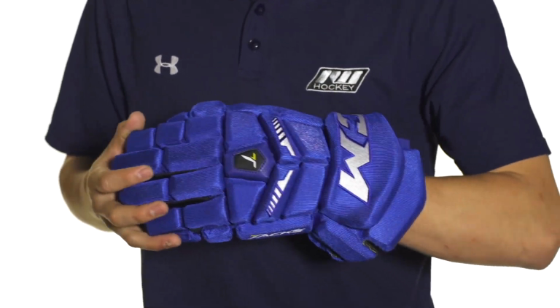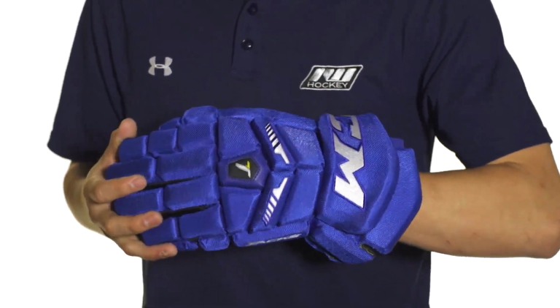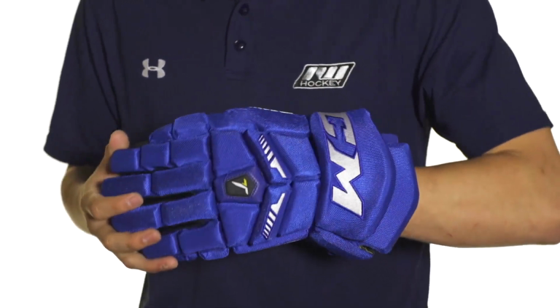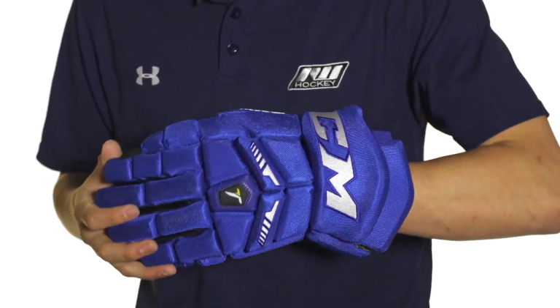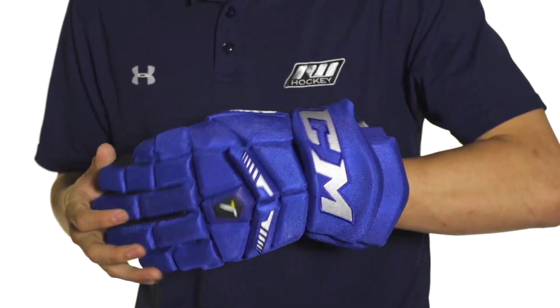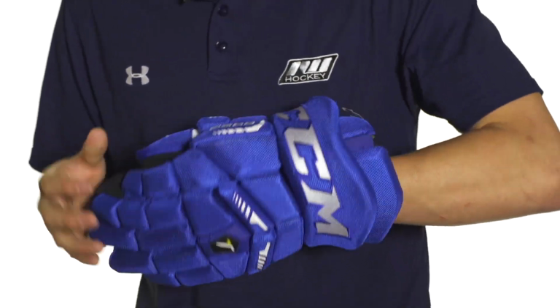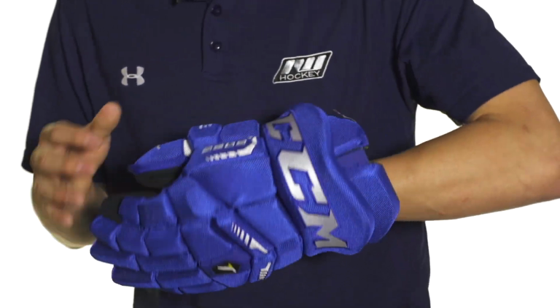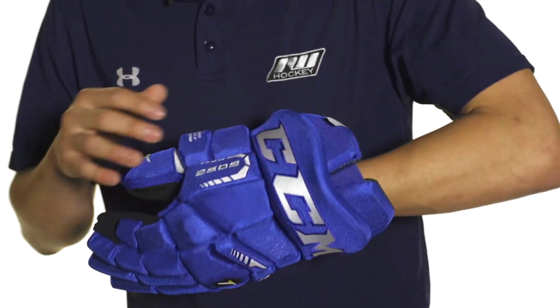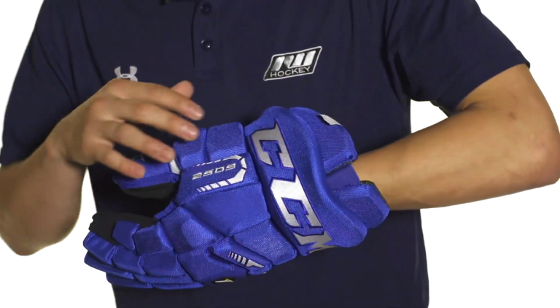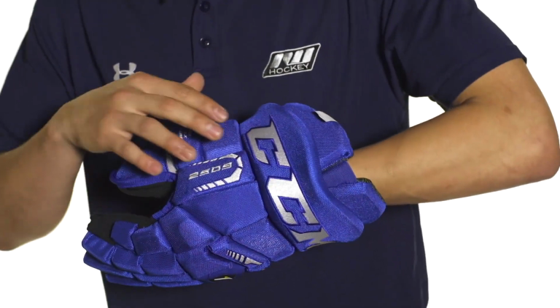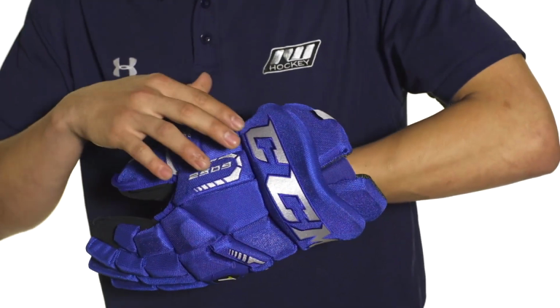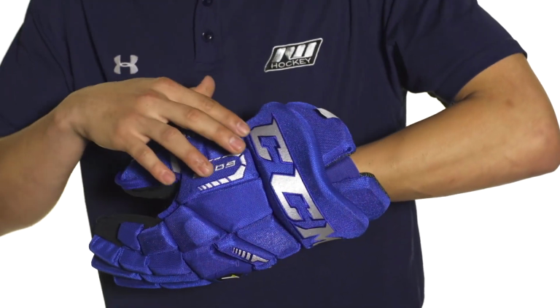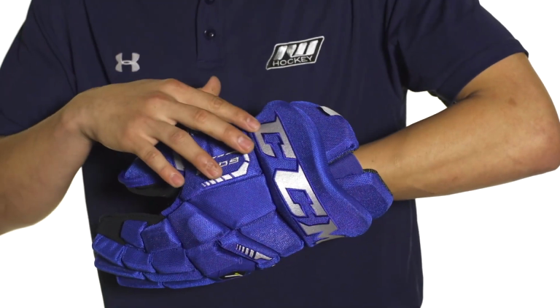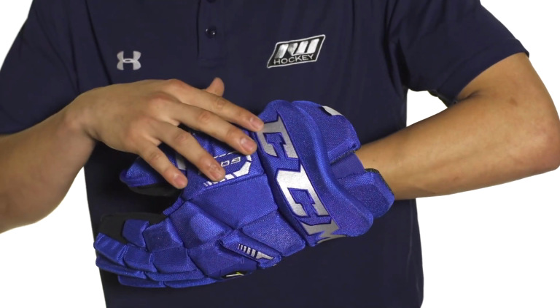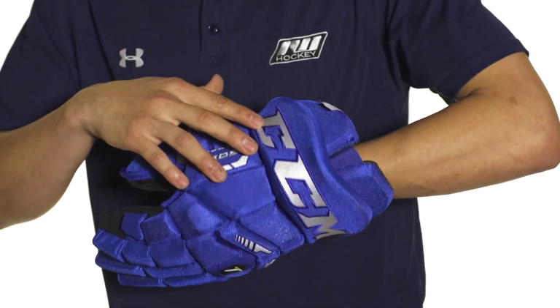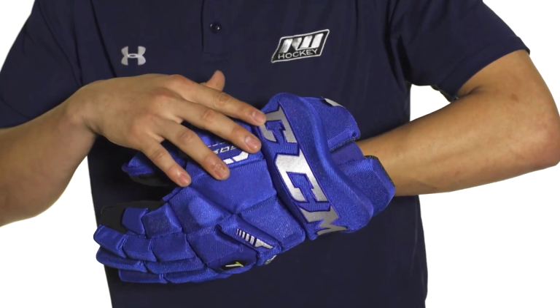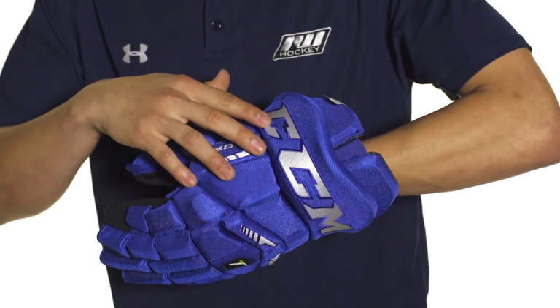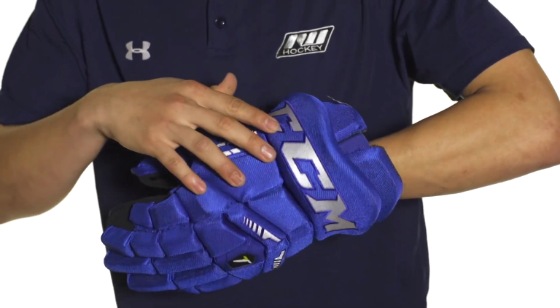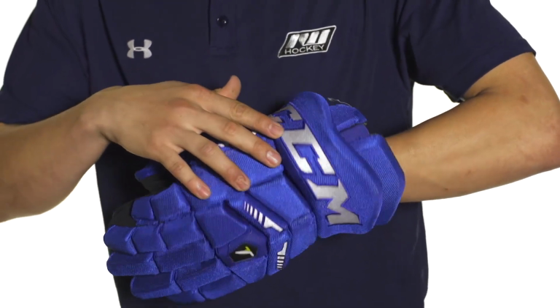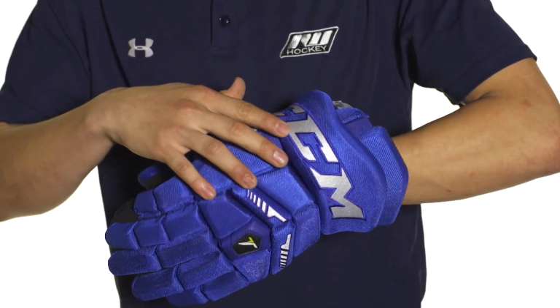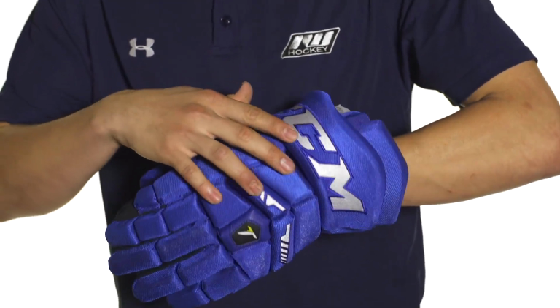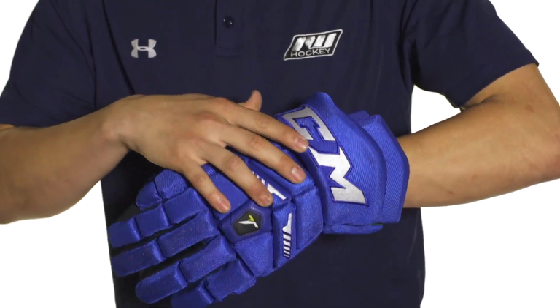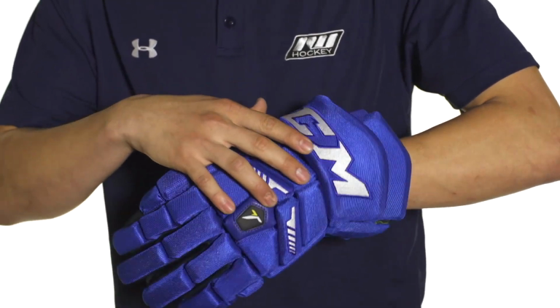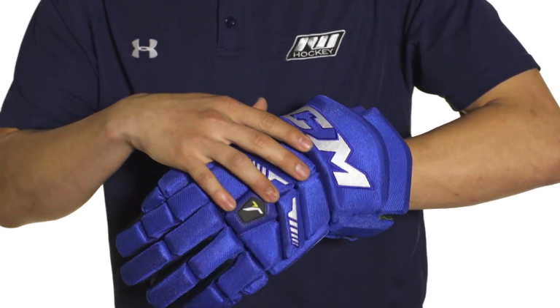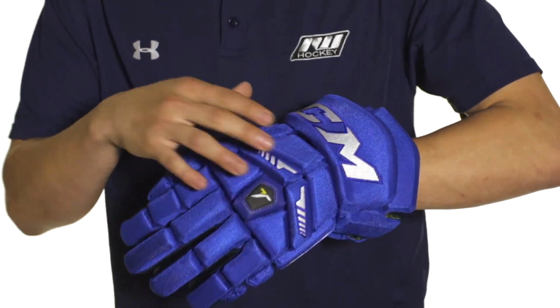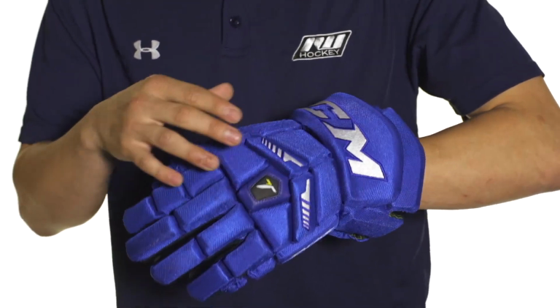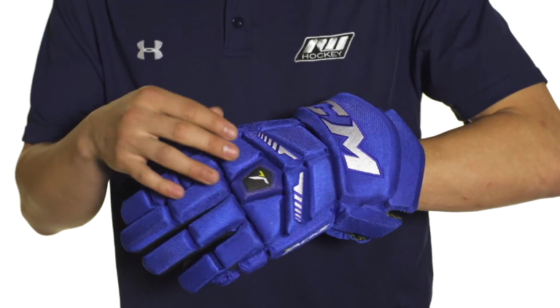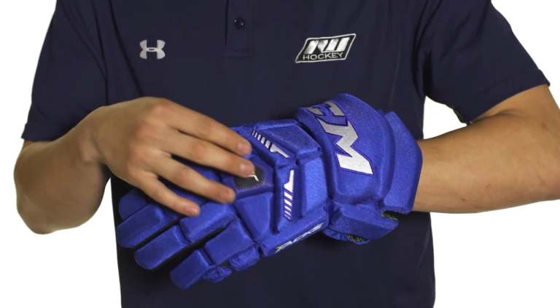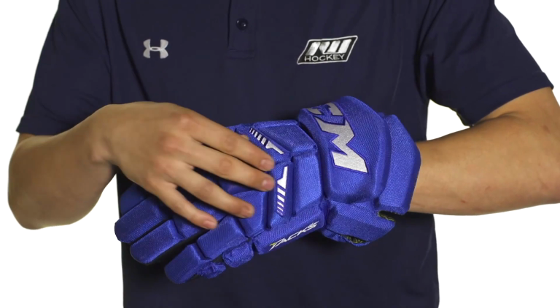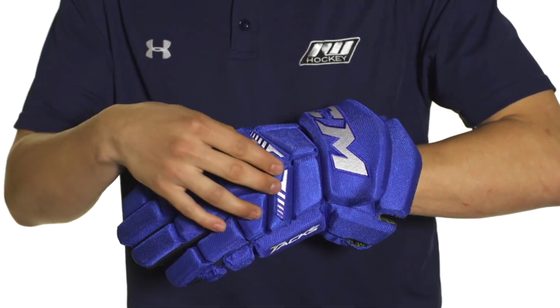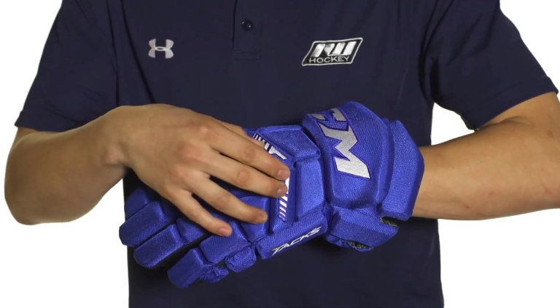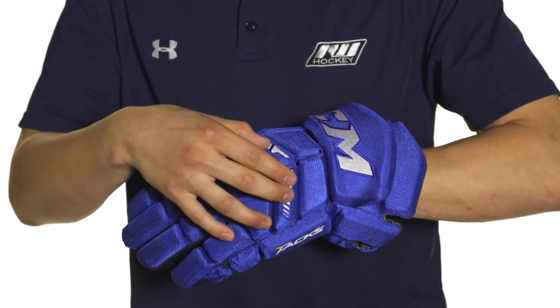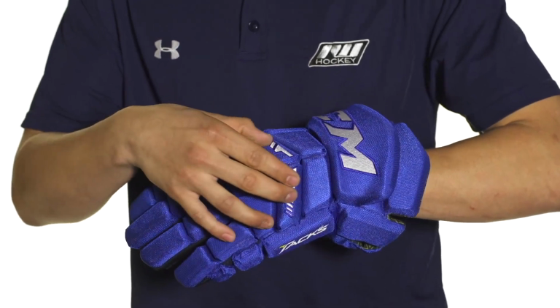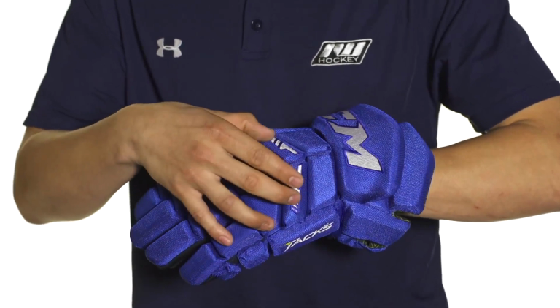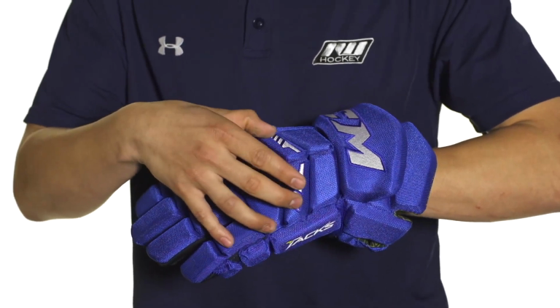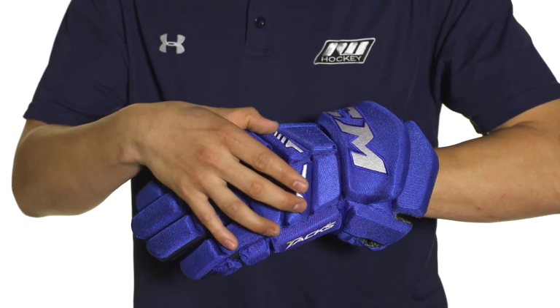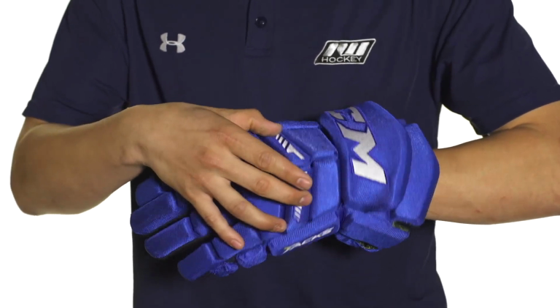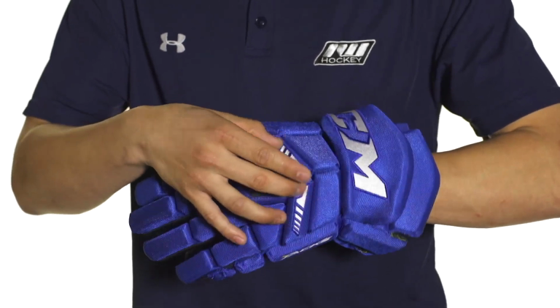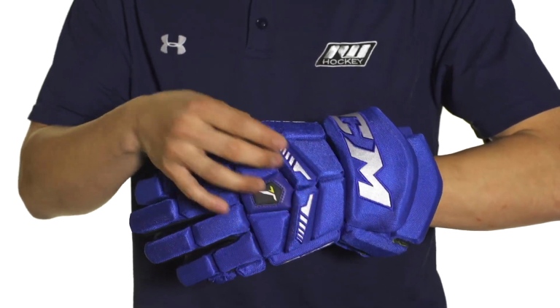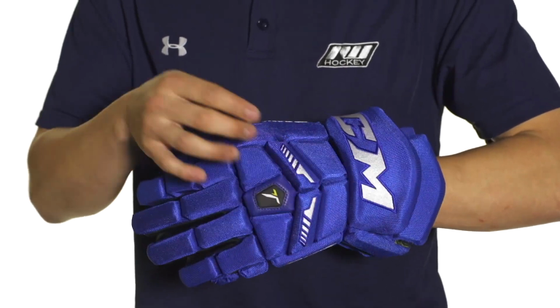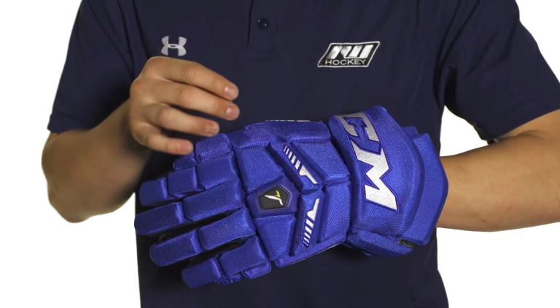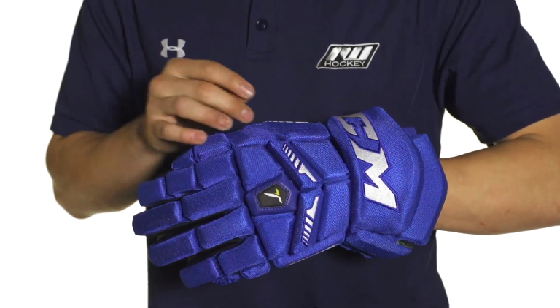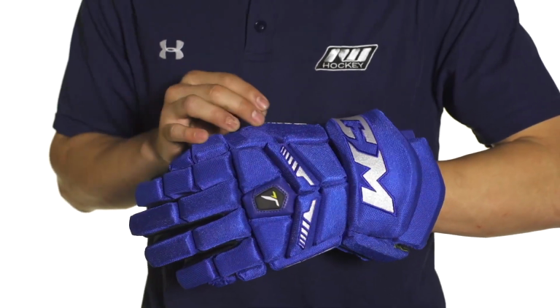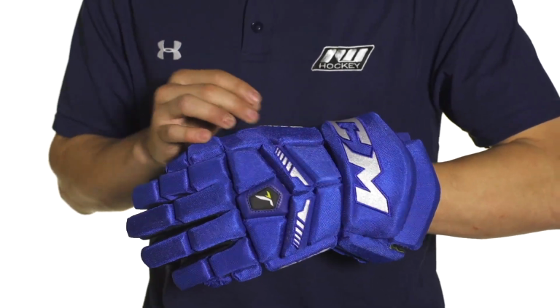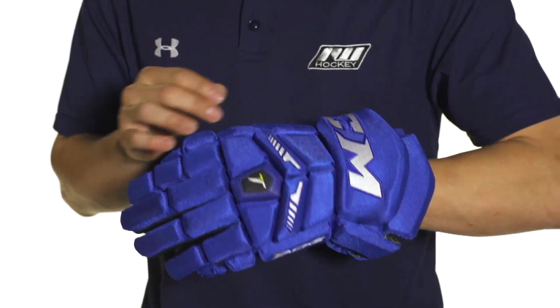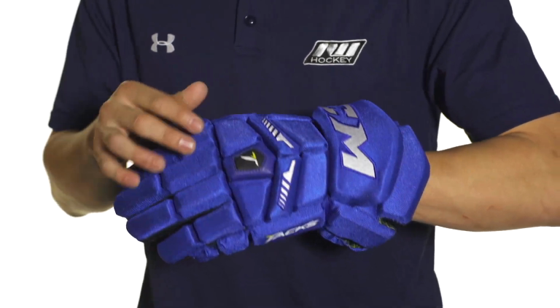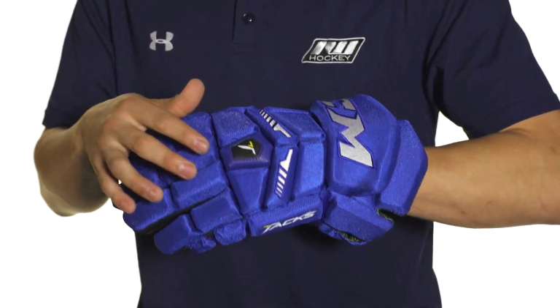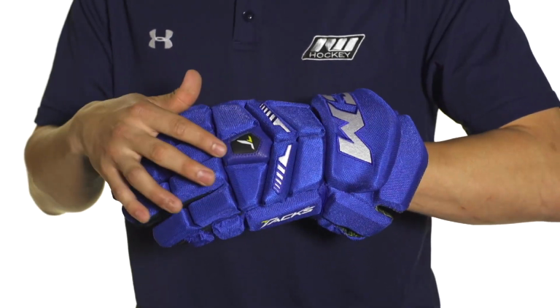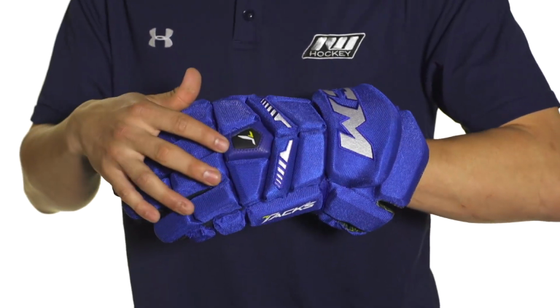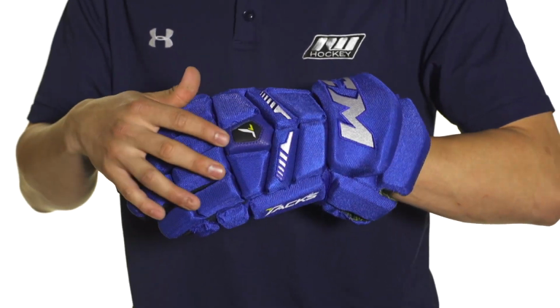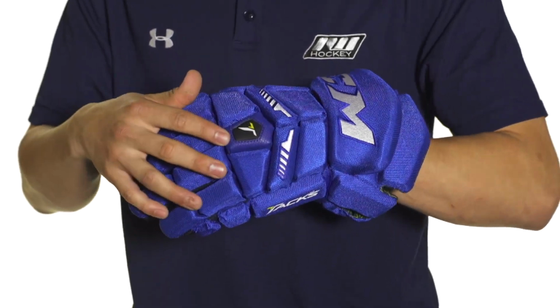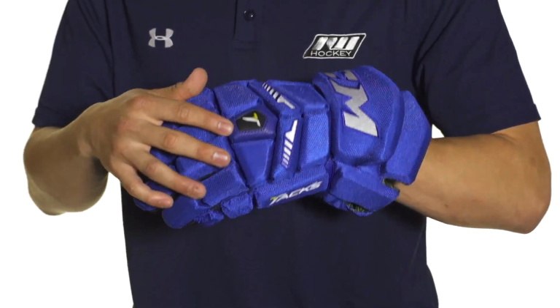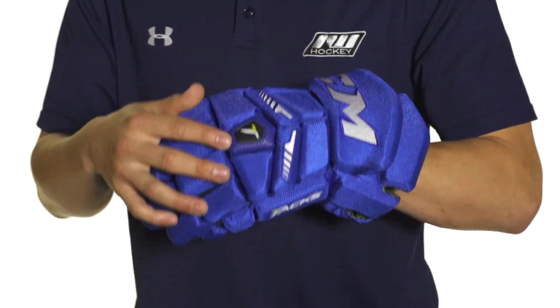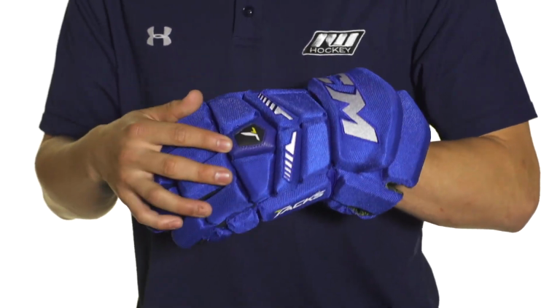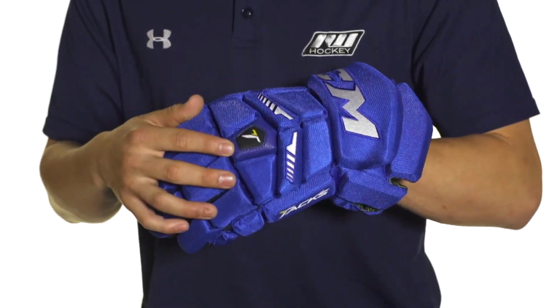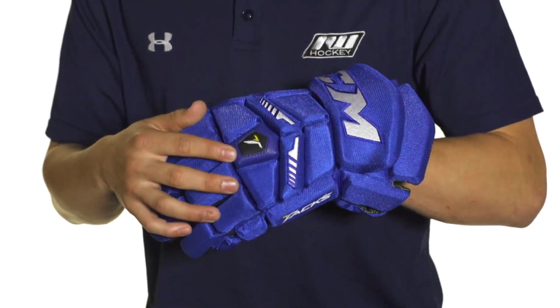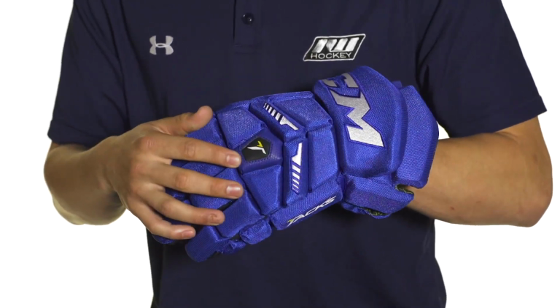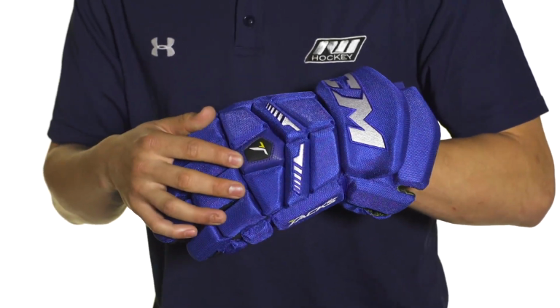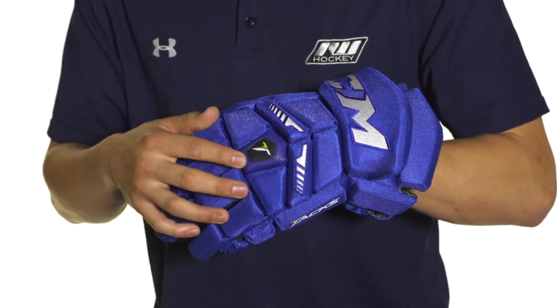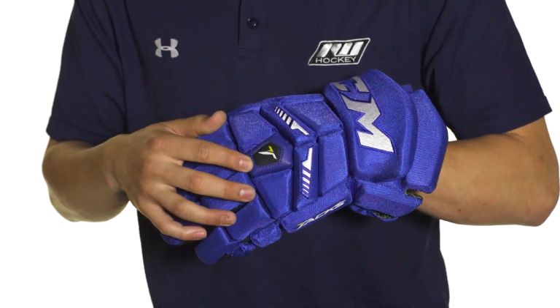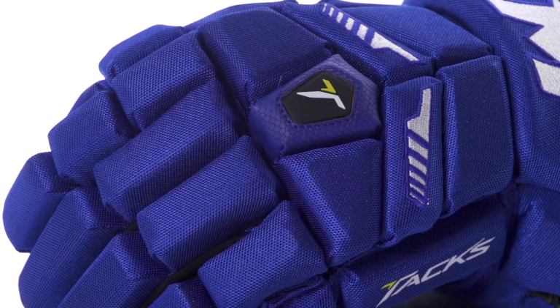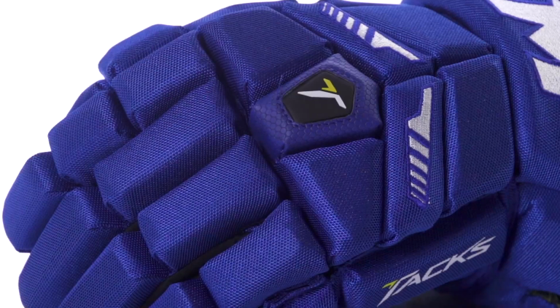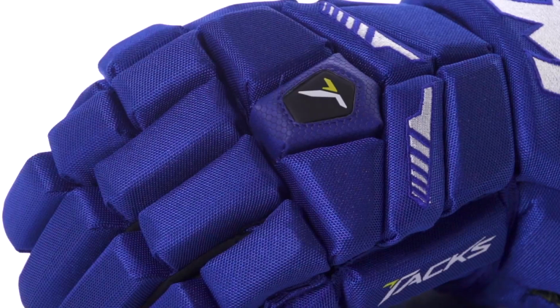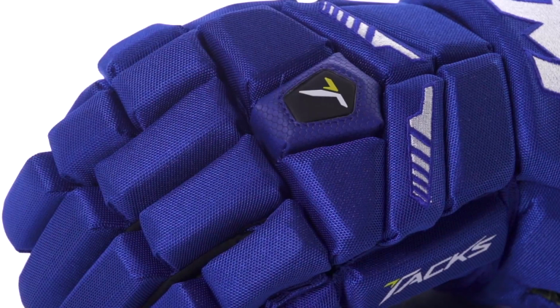Graphics wise we're going to see an embroidered CCM logo across the cuff as well as stitched graphics along the glove and a rubberized logo right here in the center.